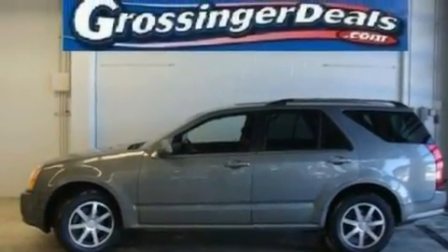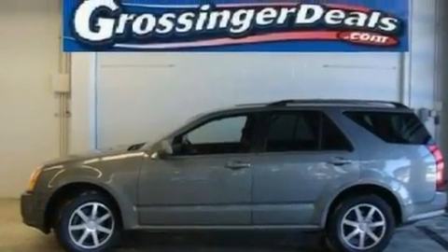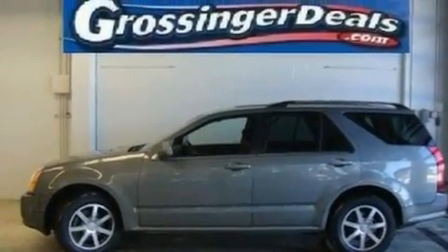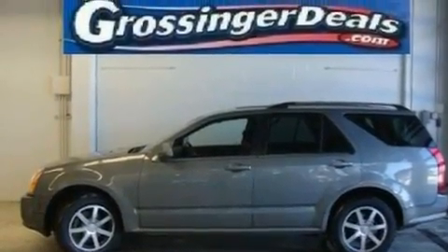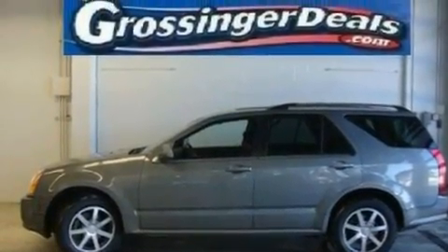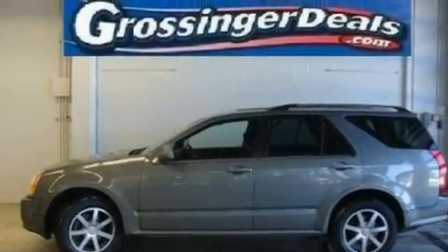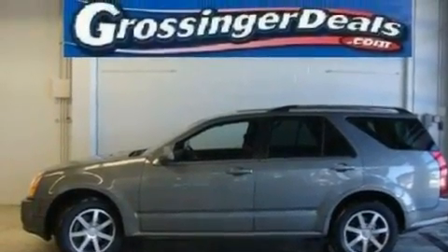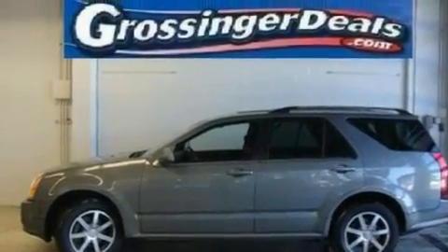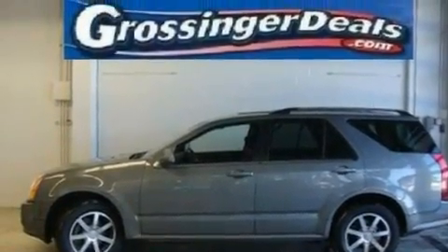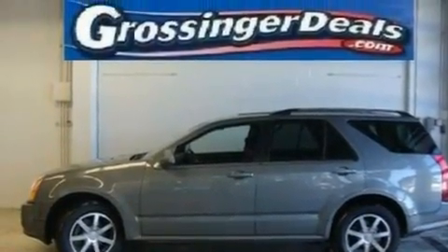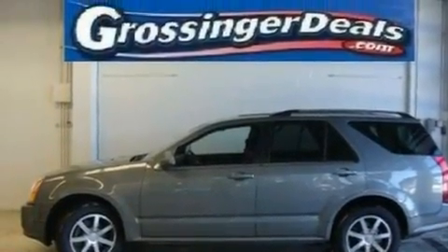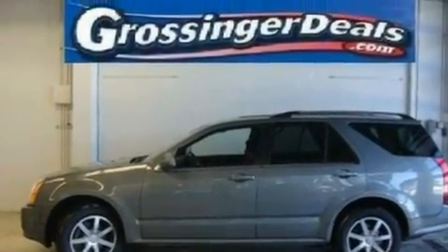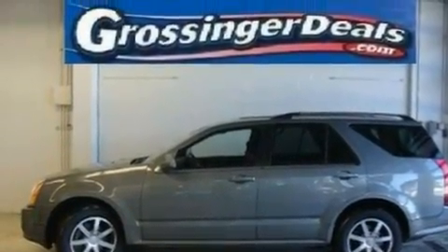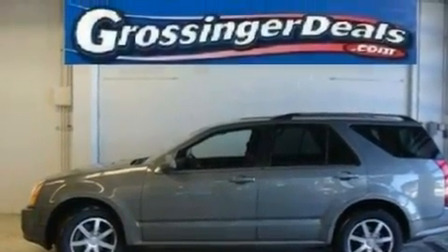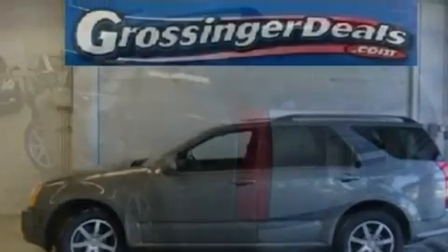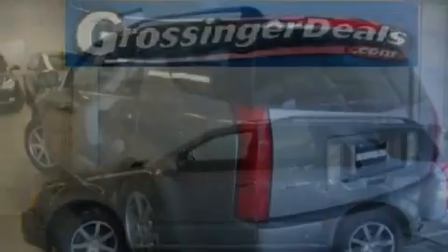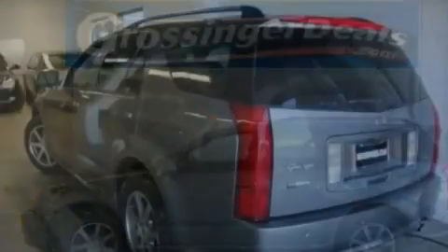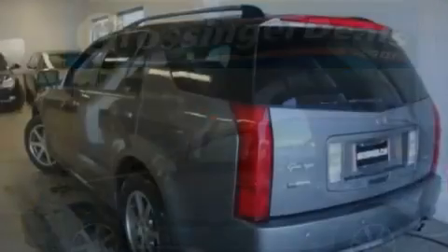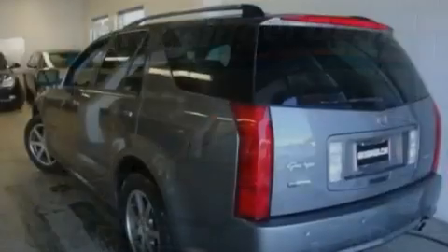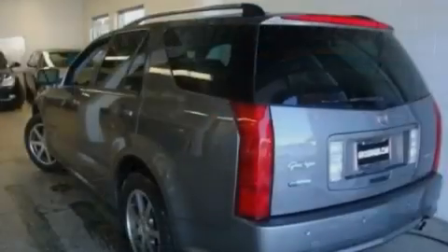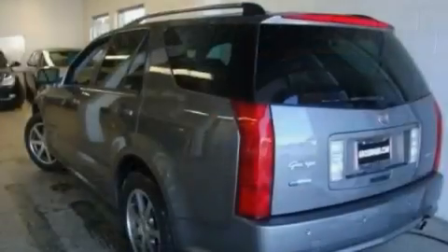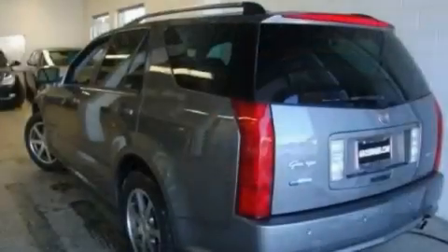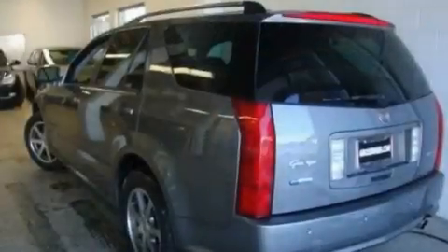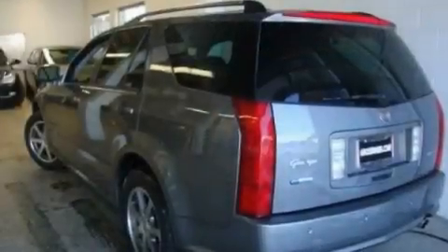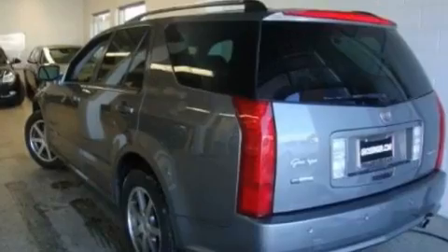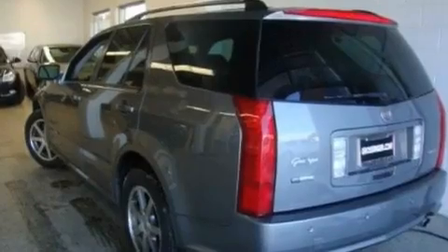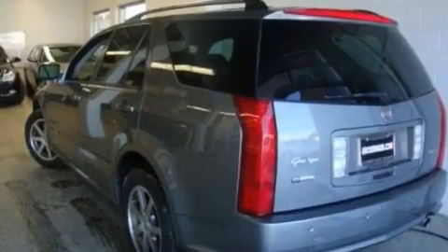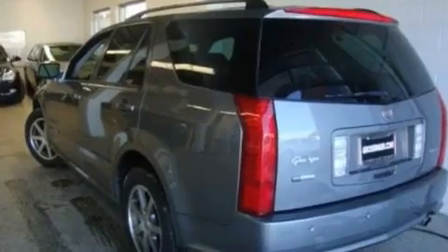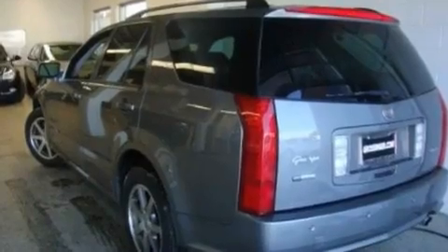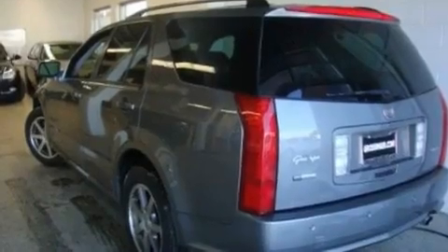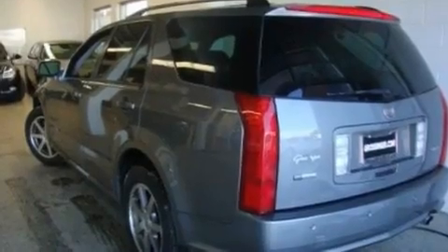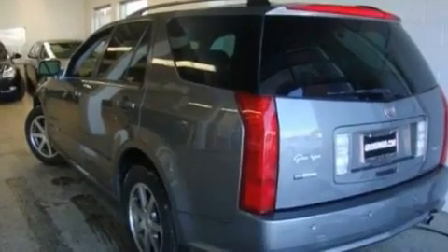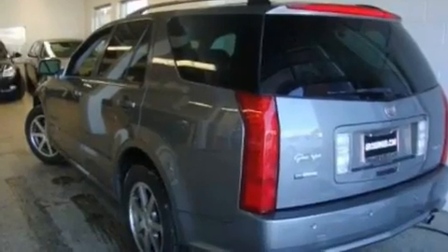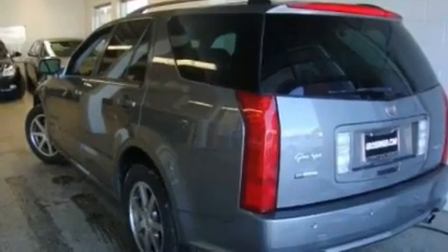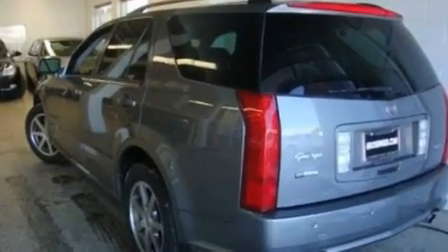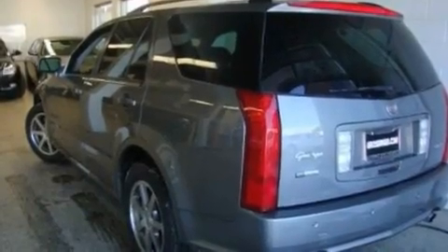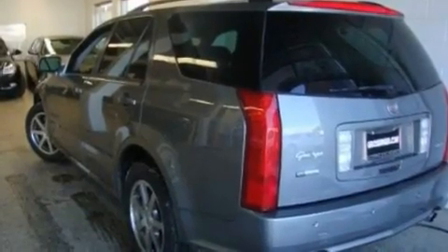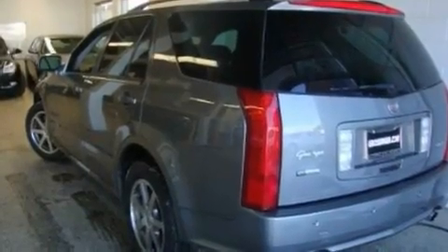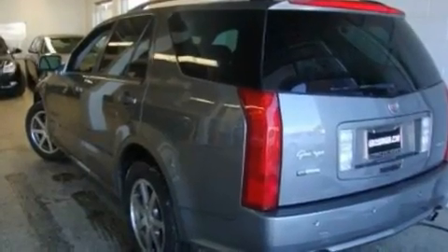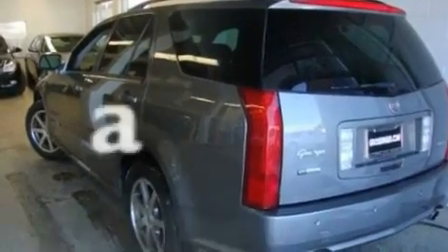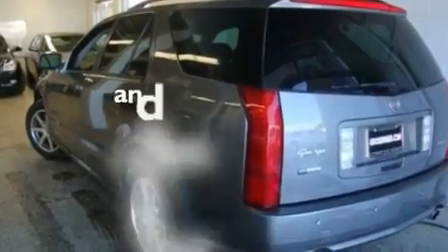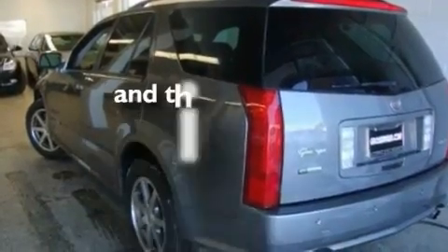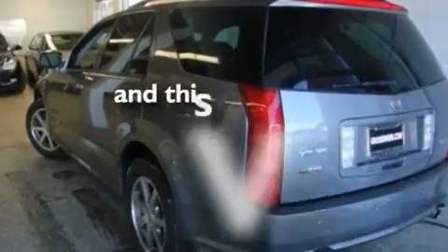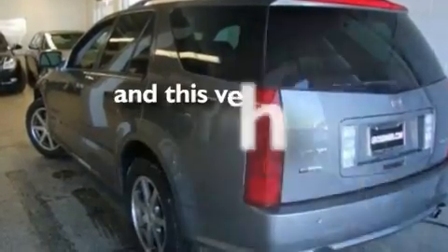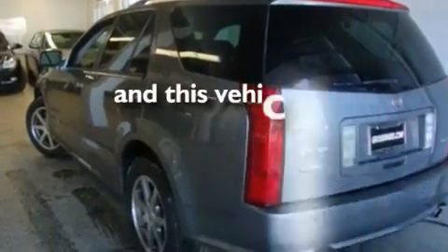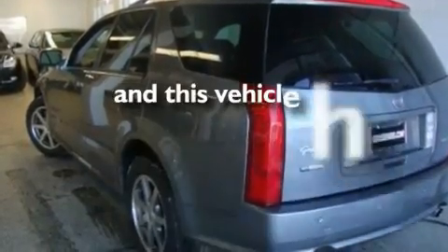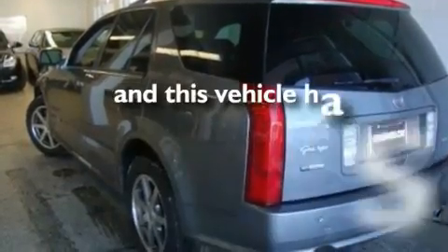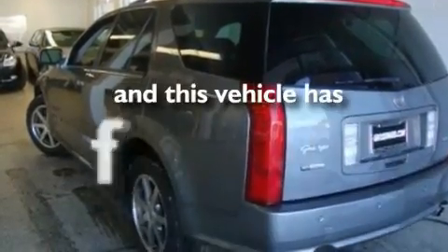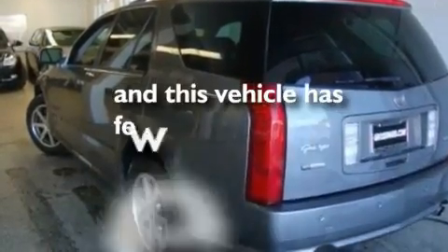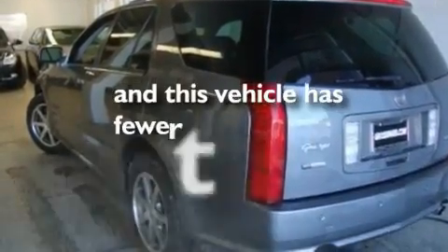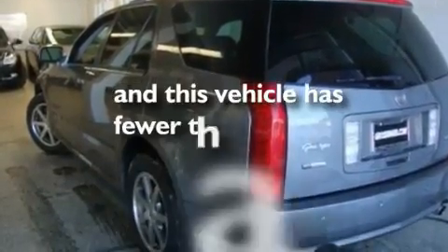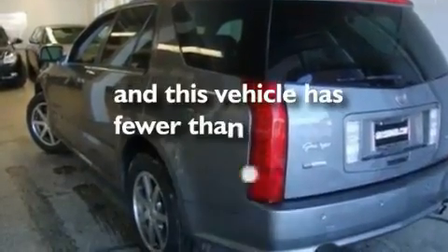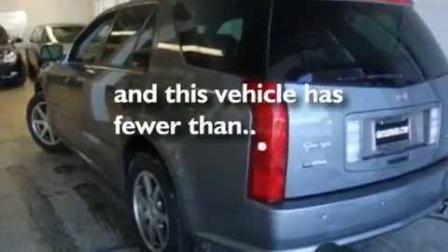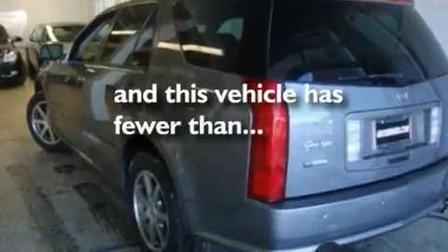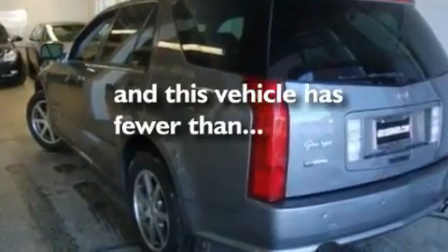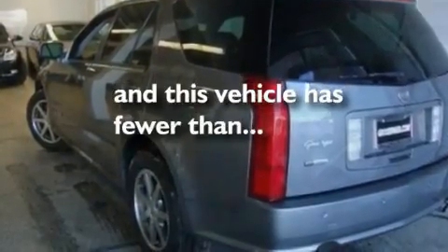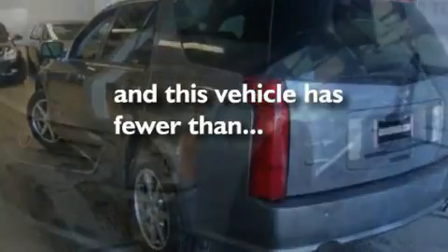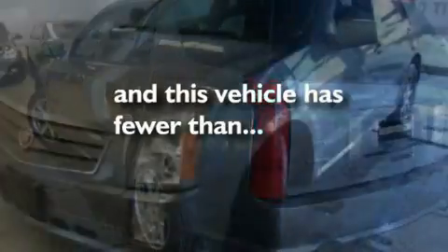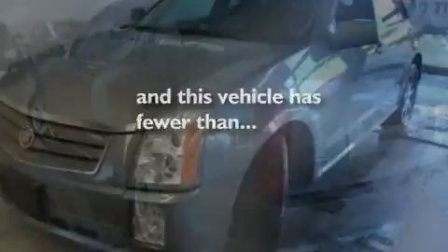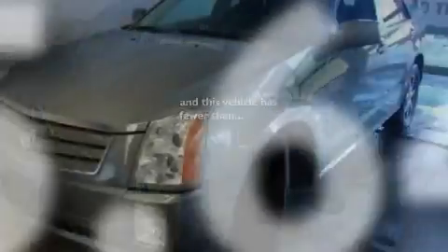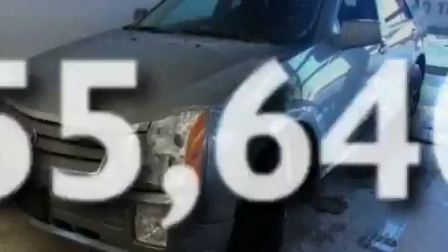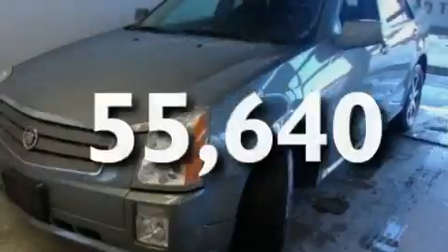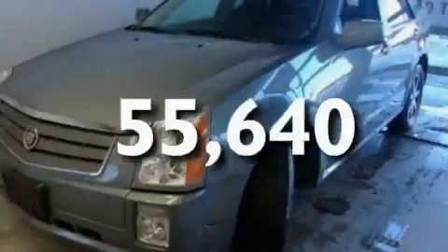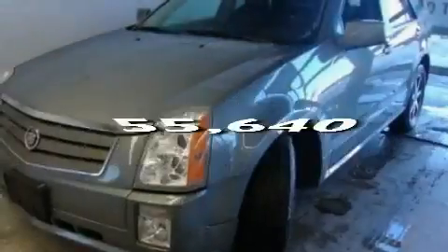Additional features include aluminum wheels, a low tire pressure indicator, heated seats, and this vehicle has fewer than 56,000 miles on the odometer.